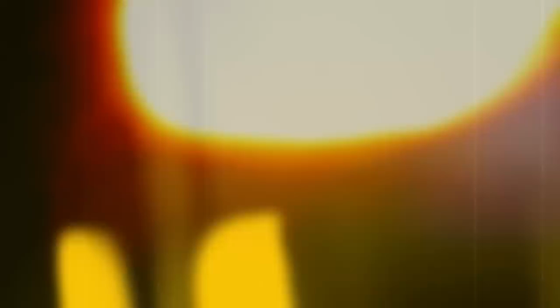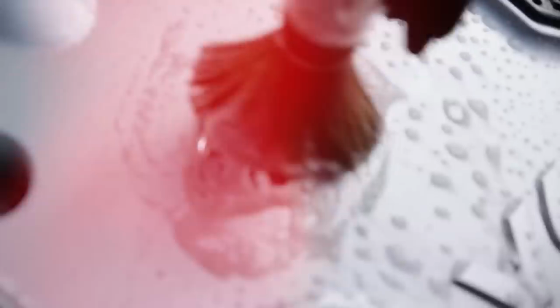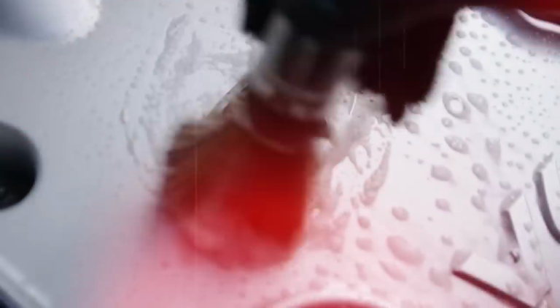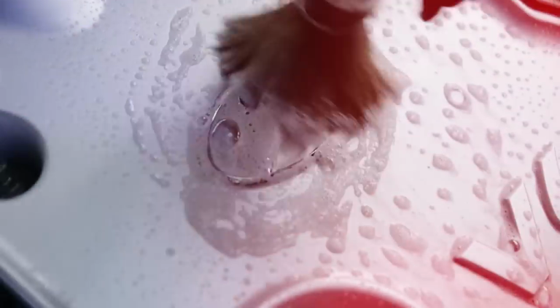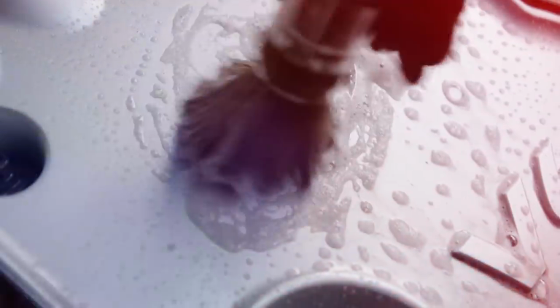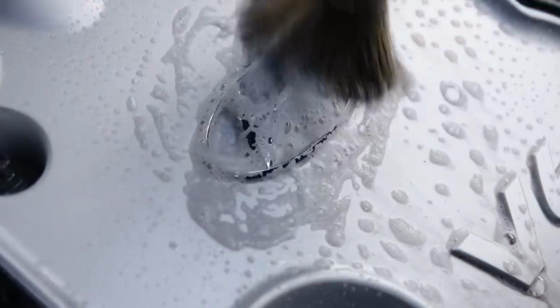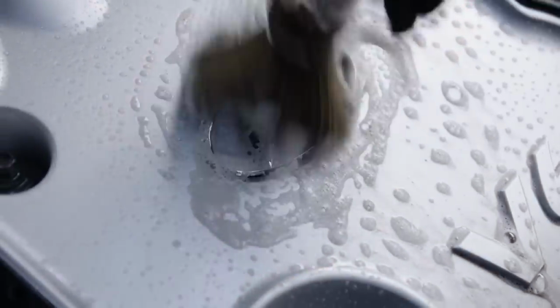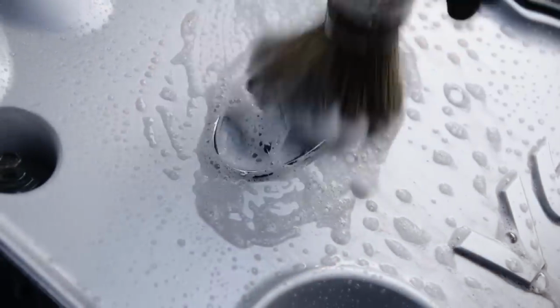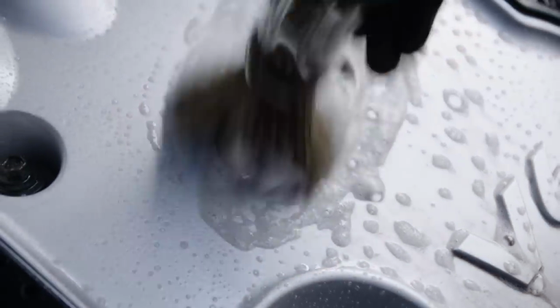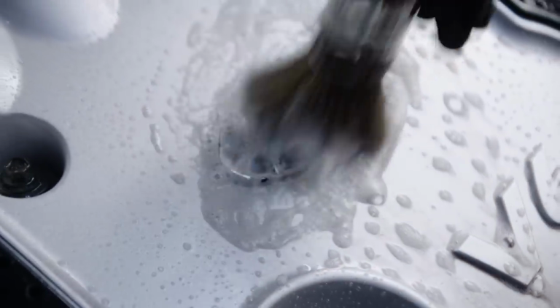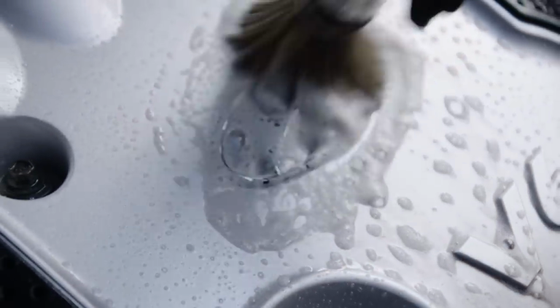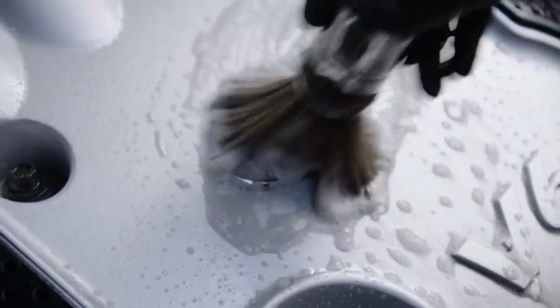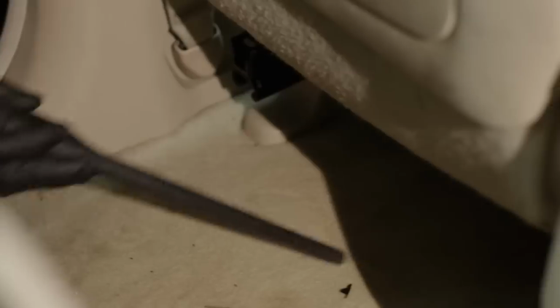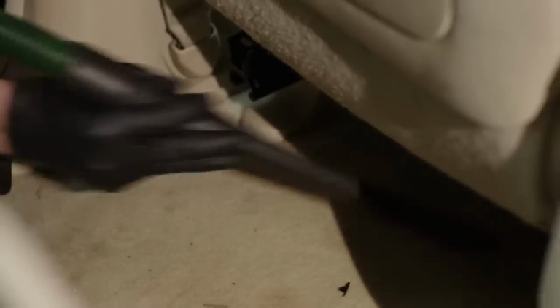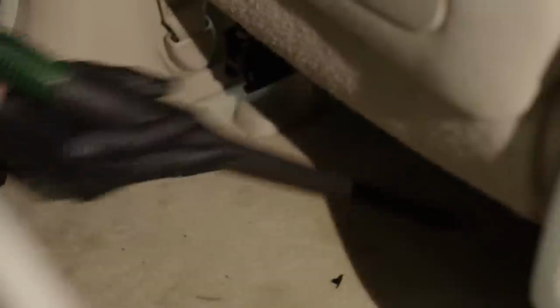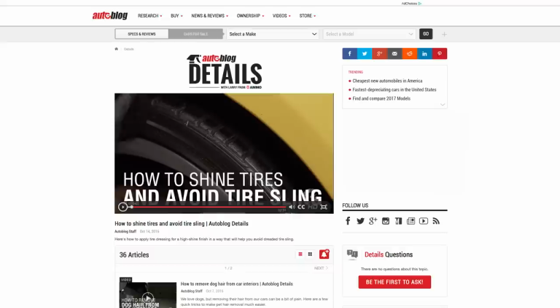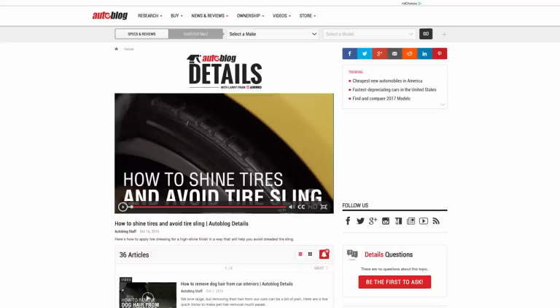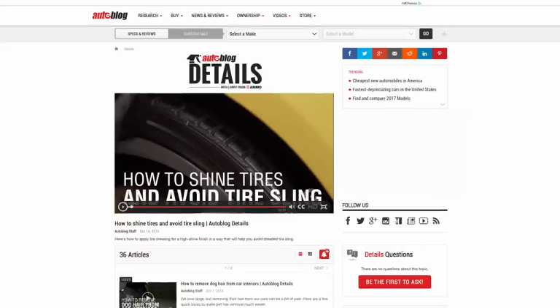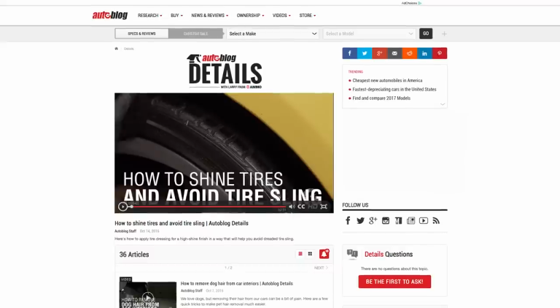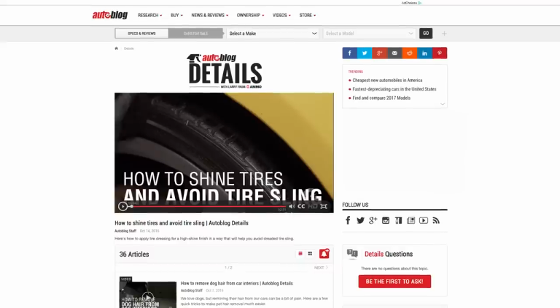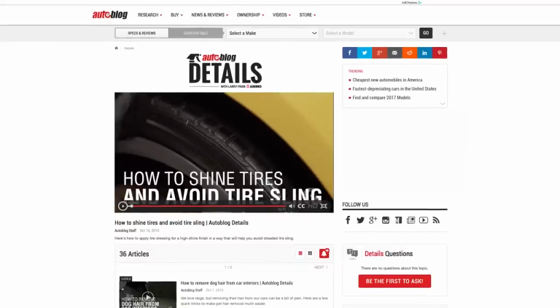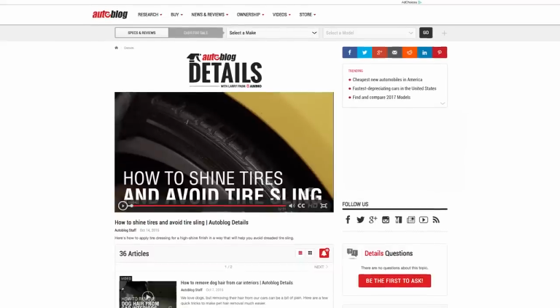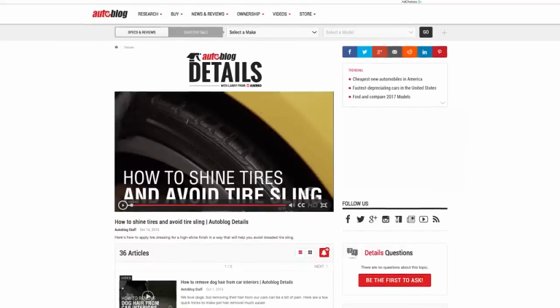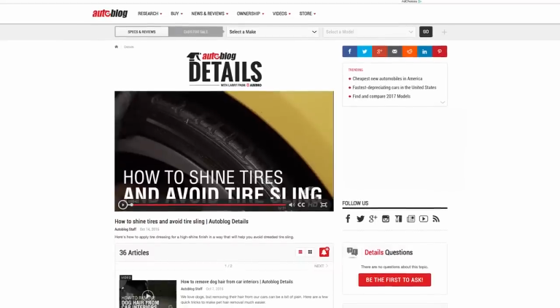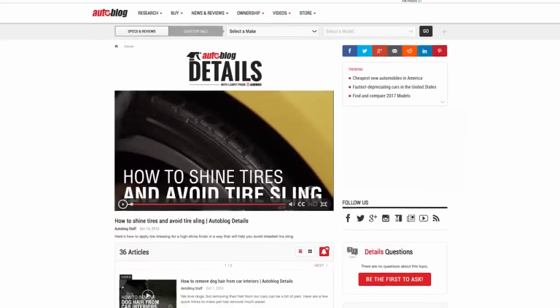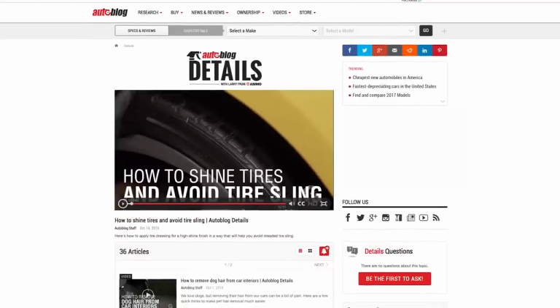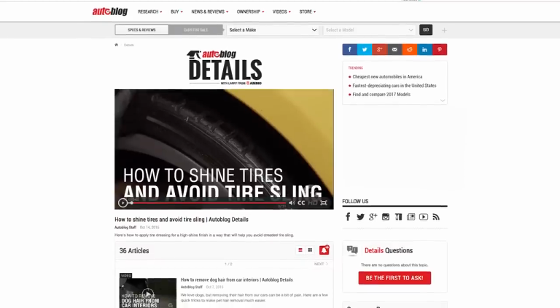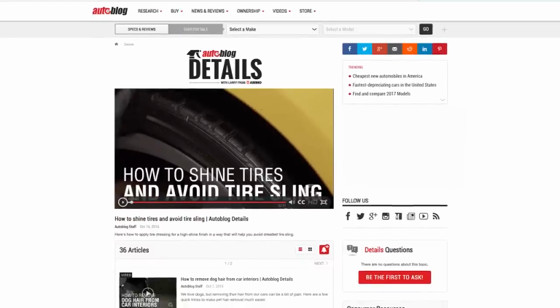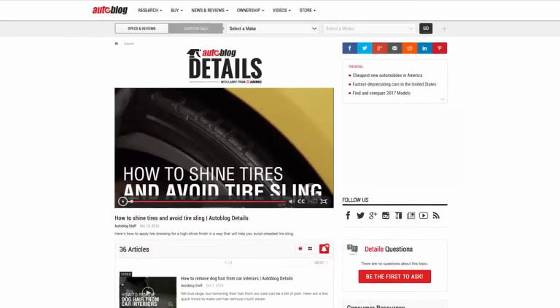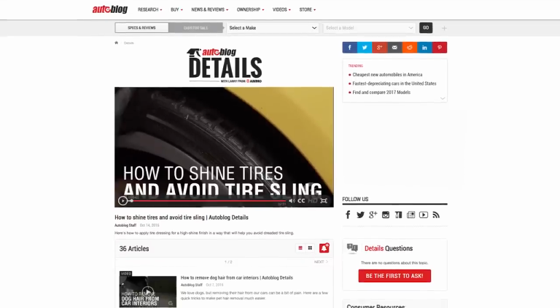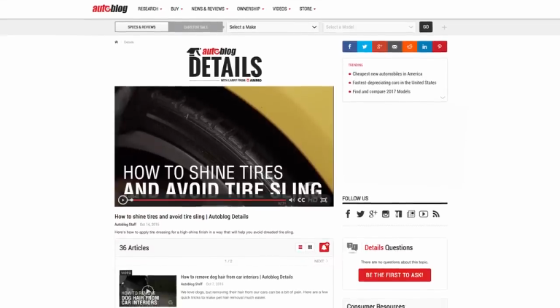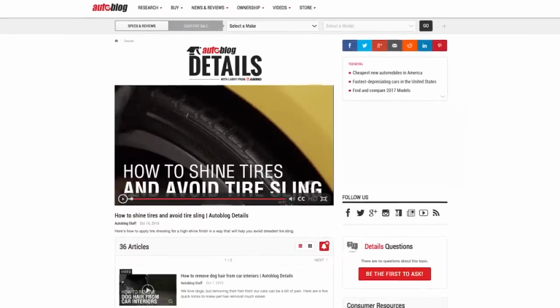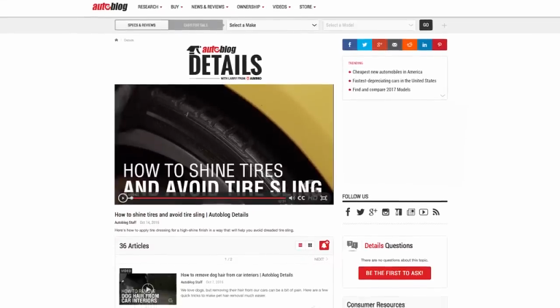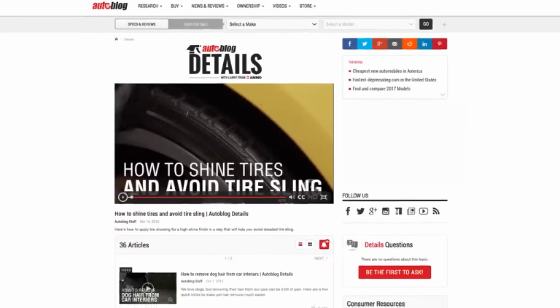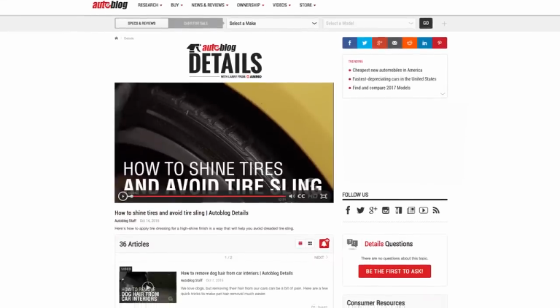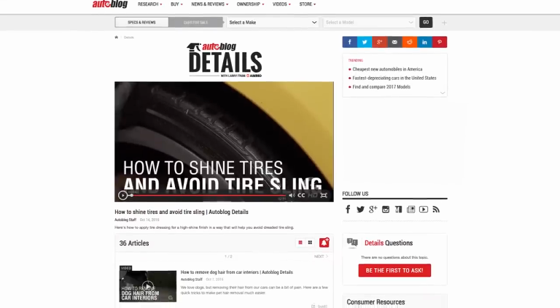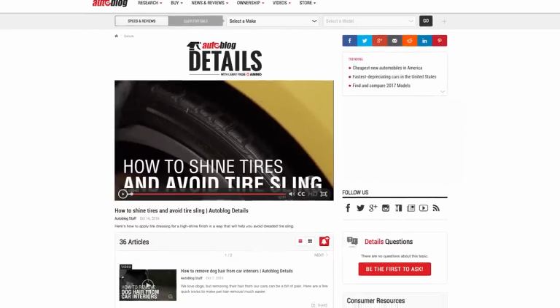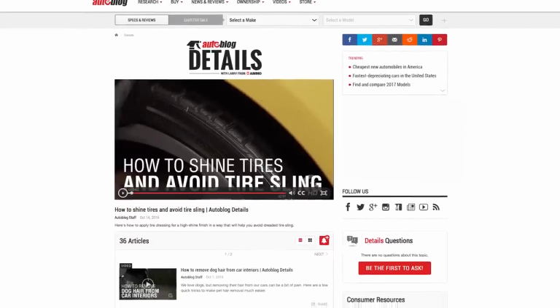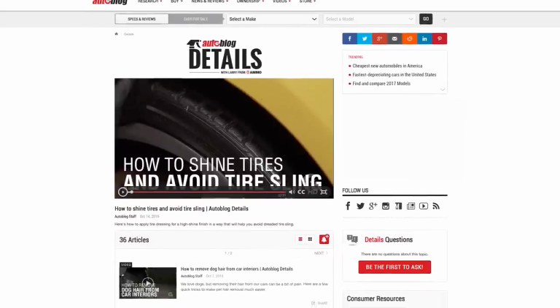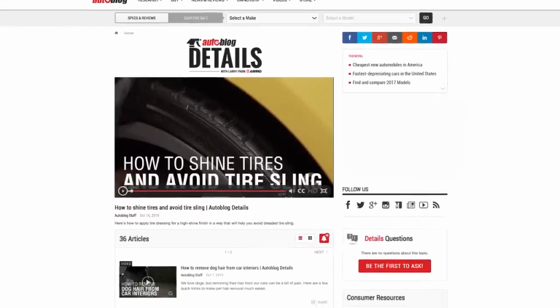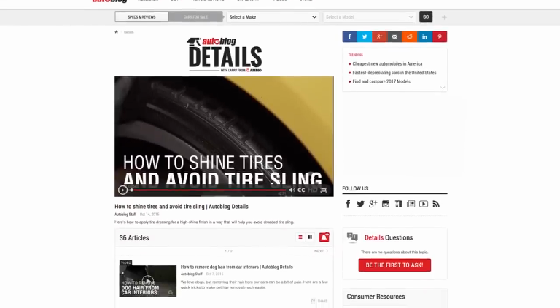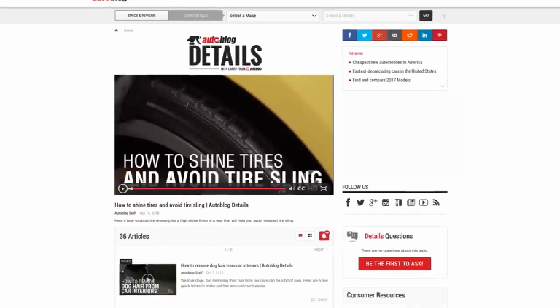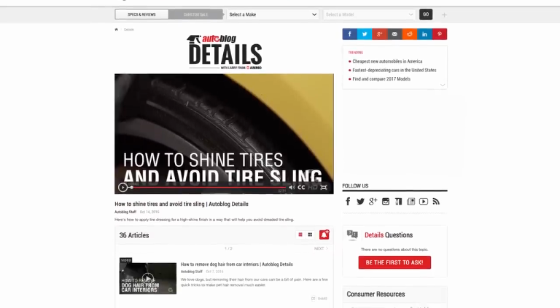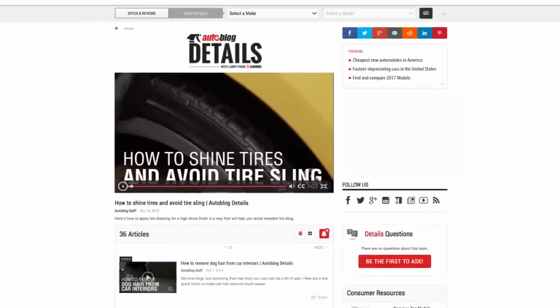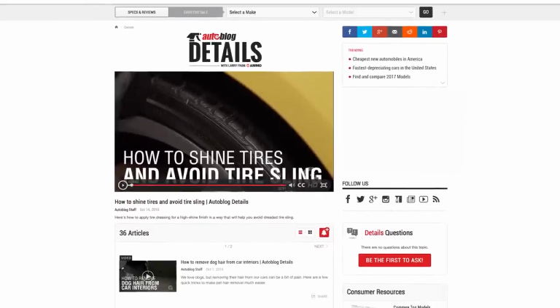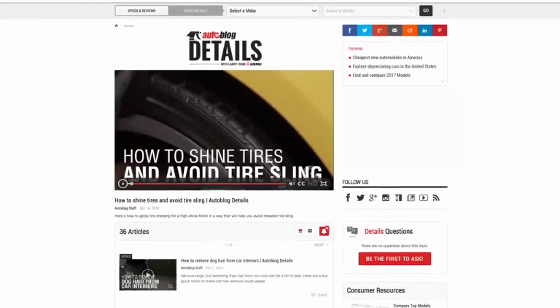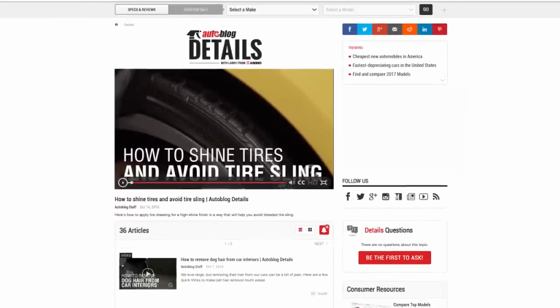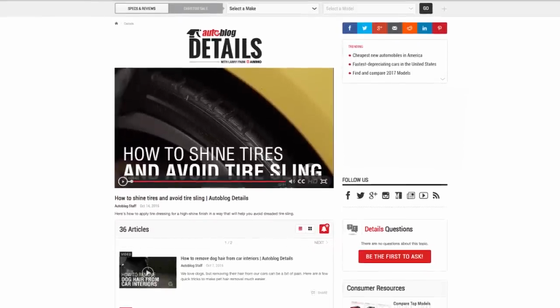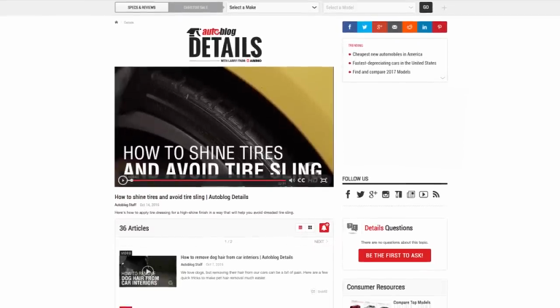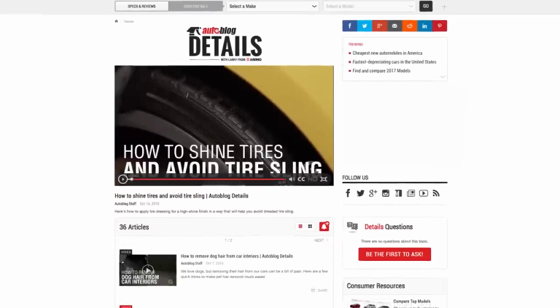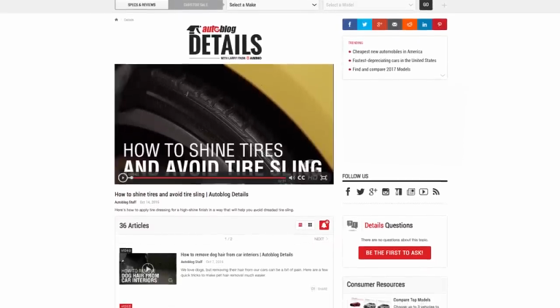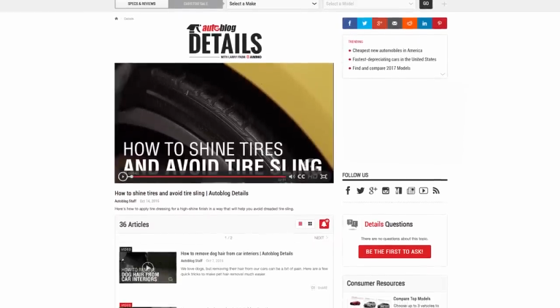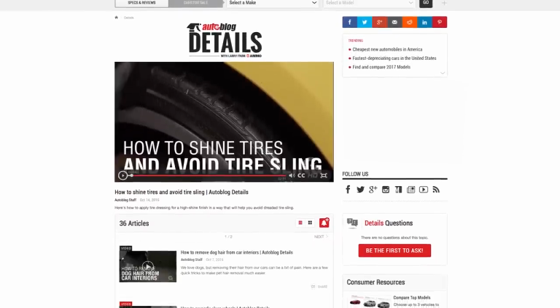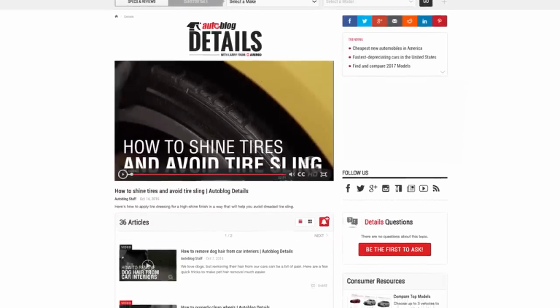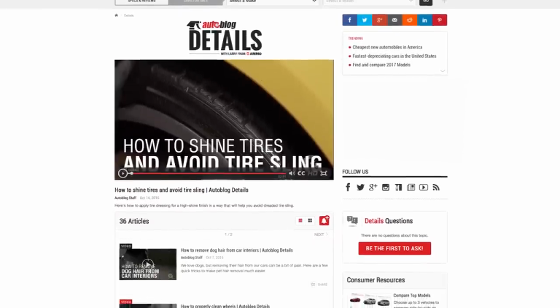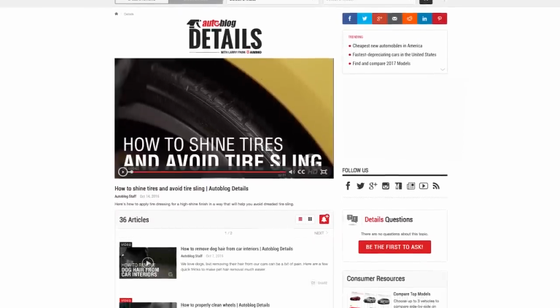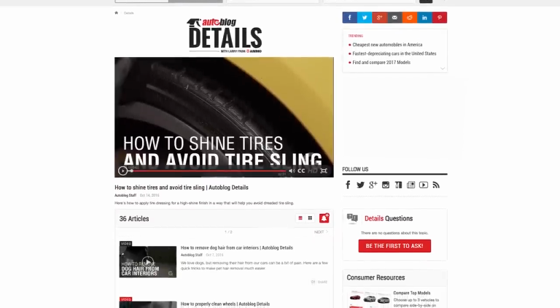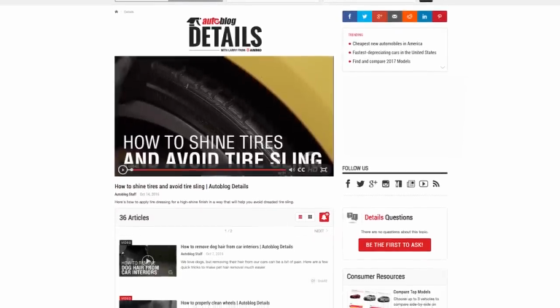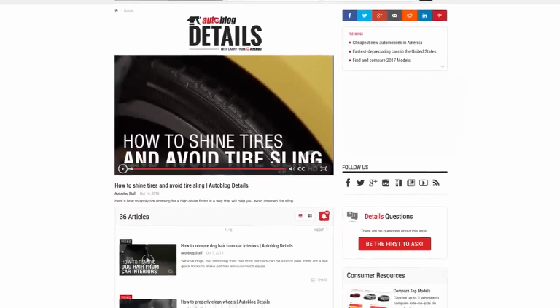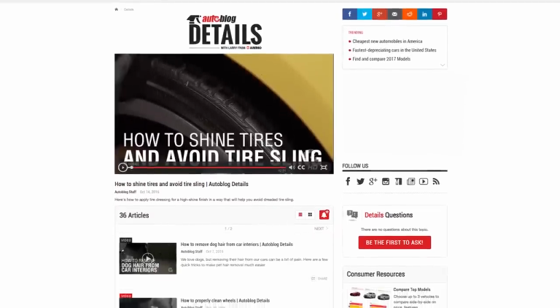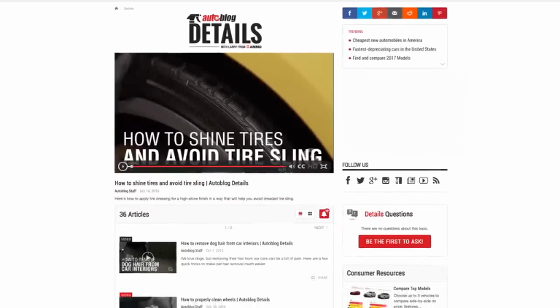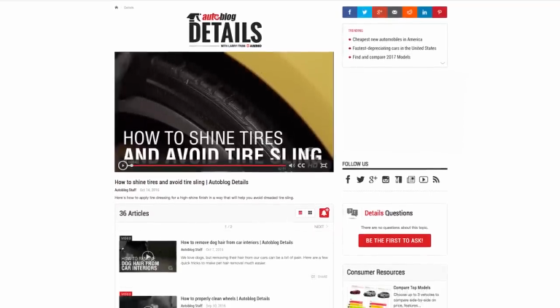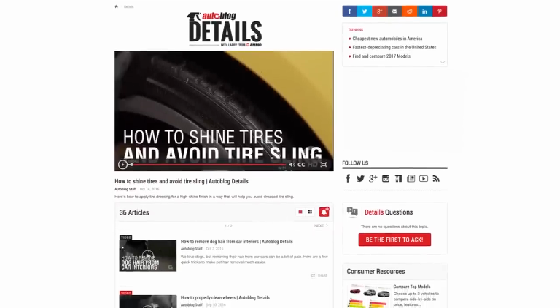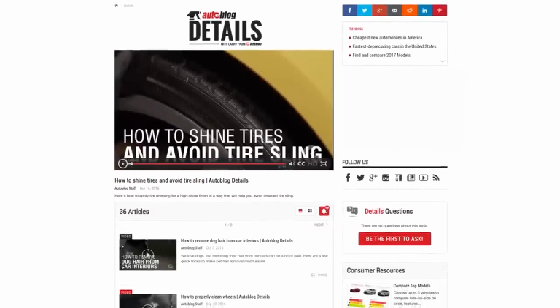If you found this video helpful, please share and keep up with all the latest detailed videos by liking or subscribing to the Autoblog page.